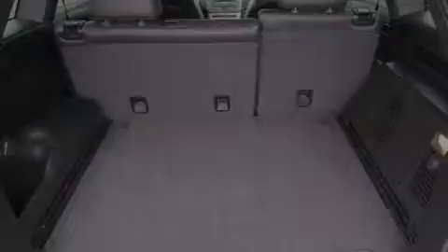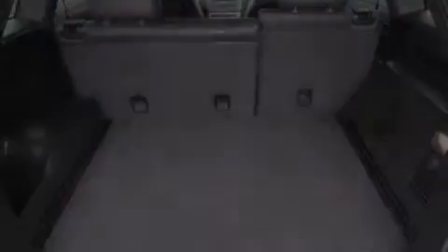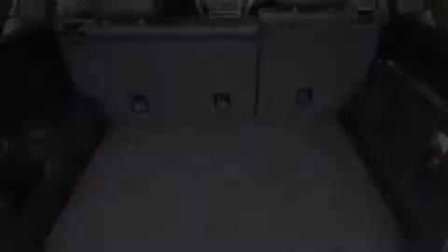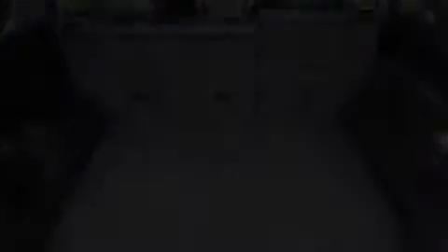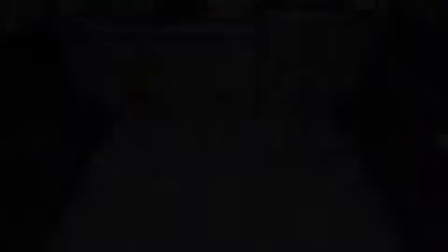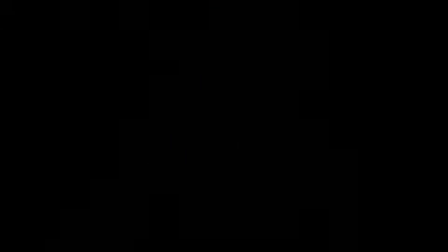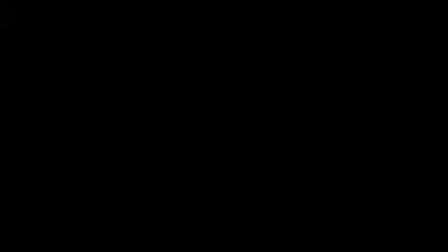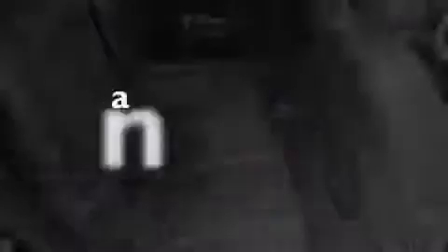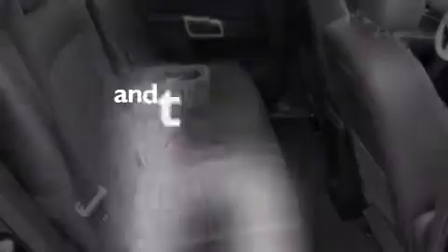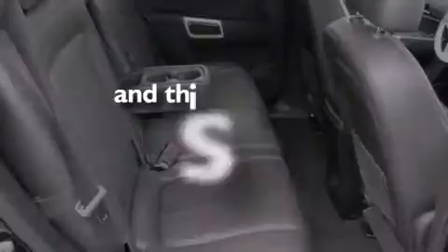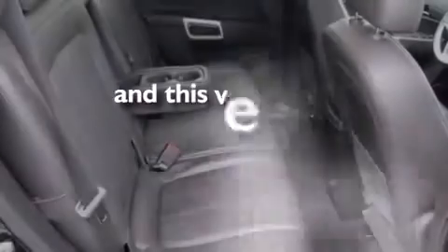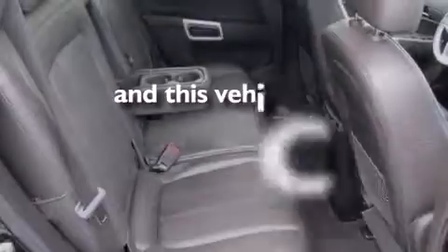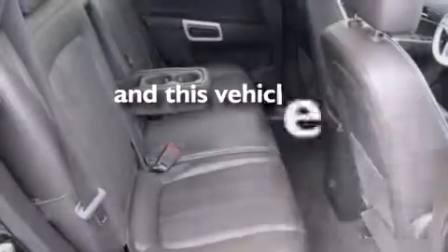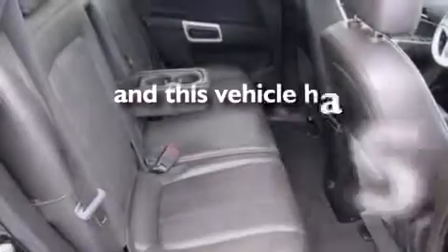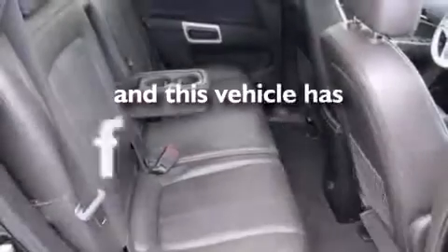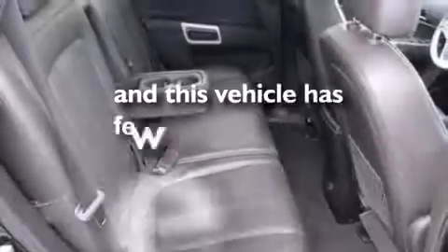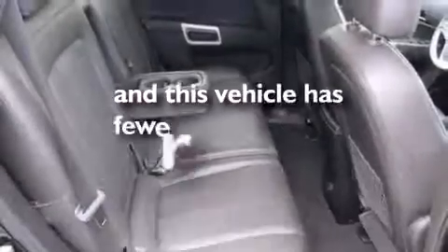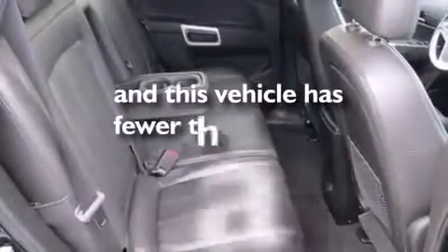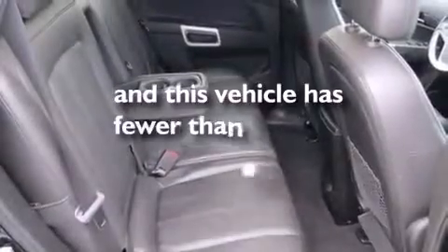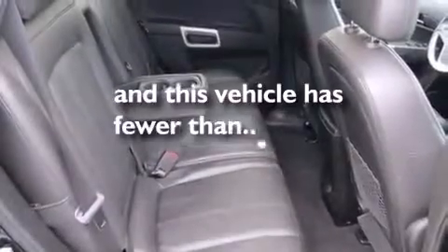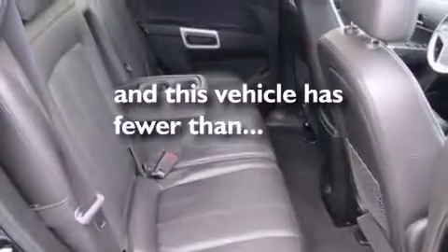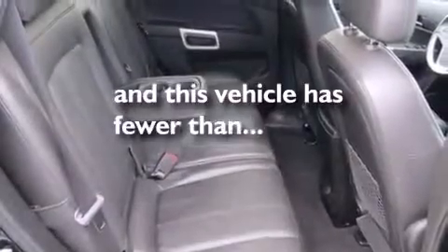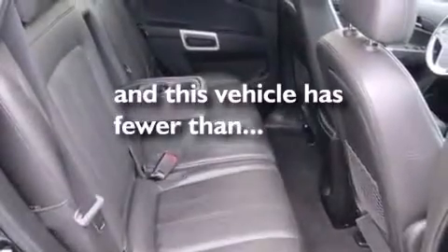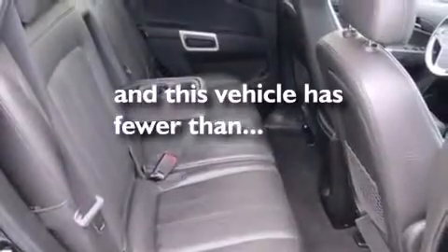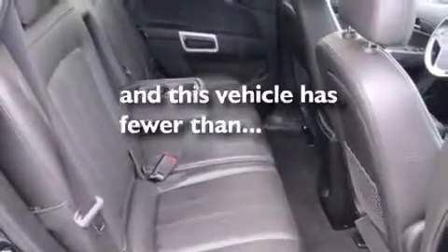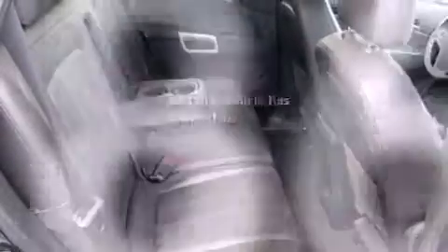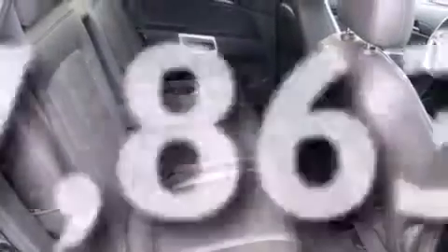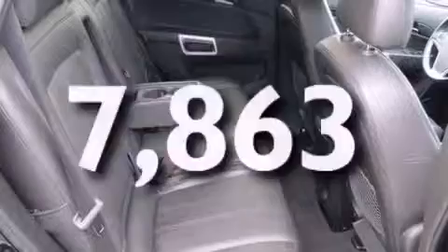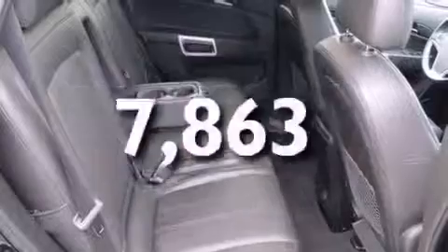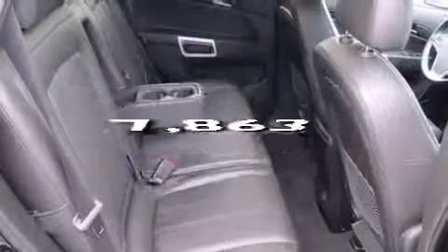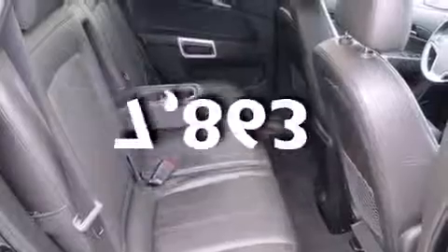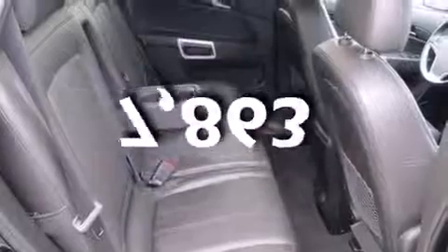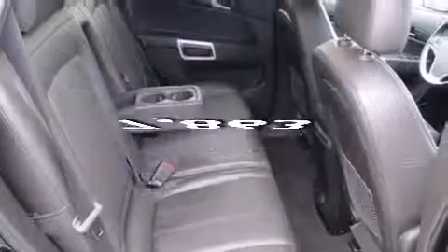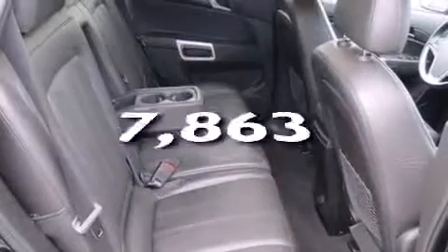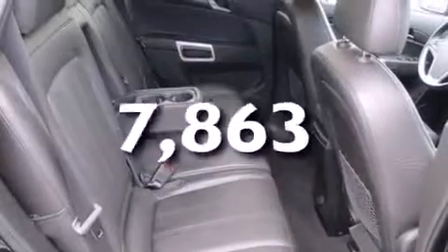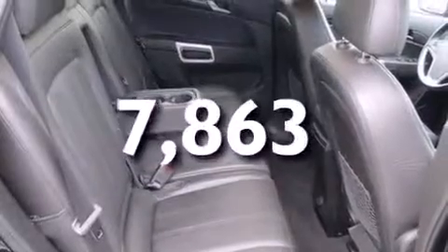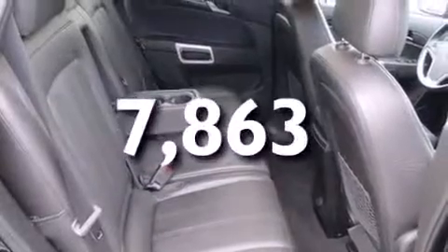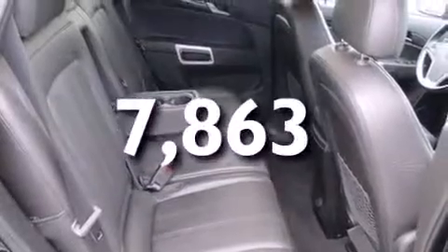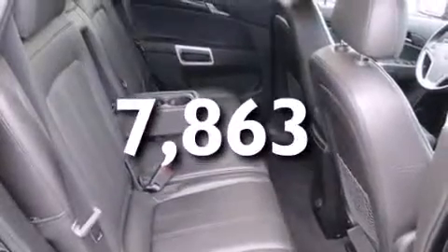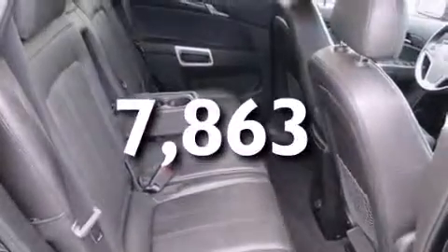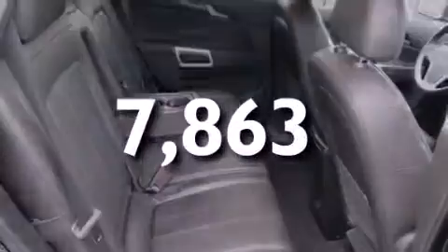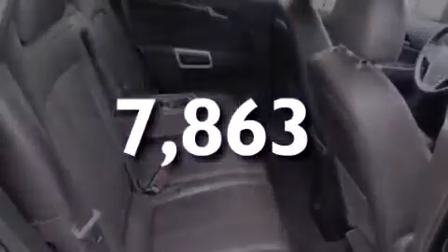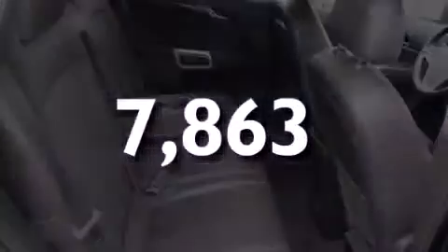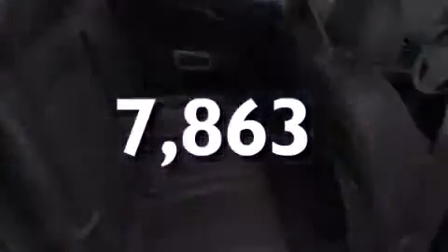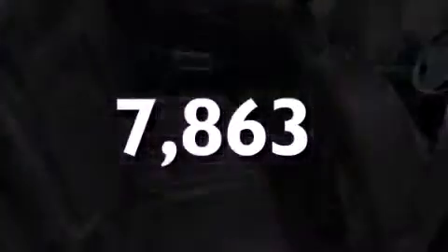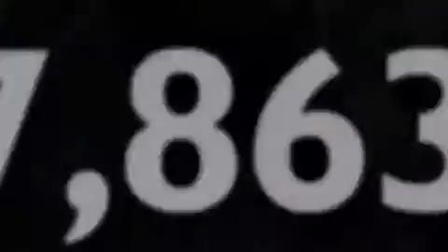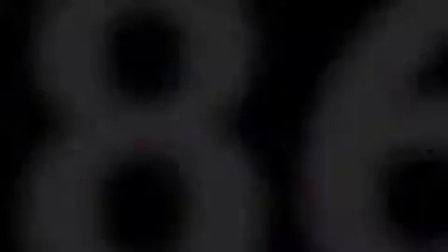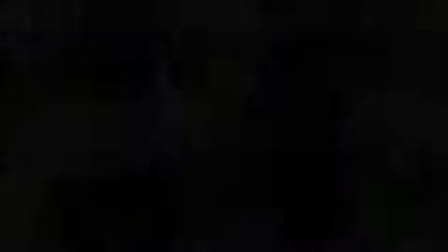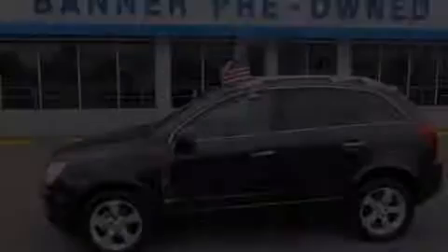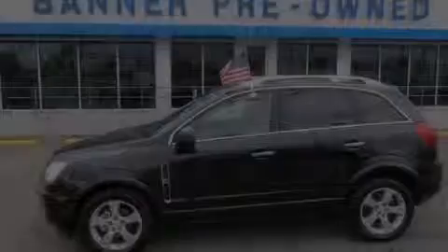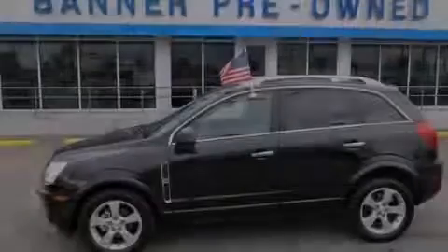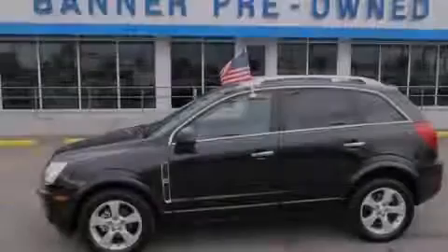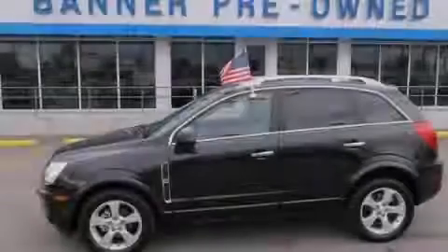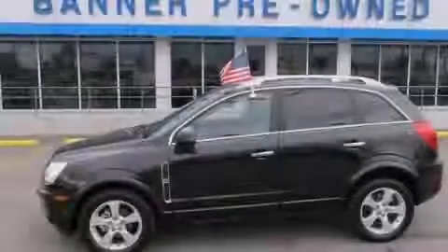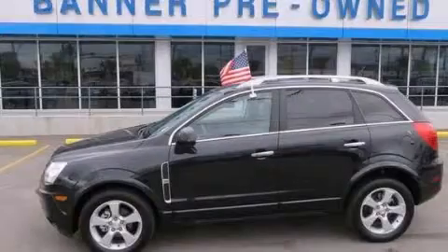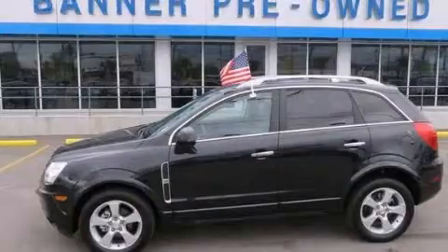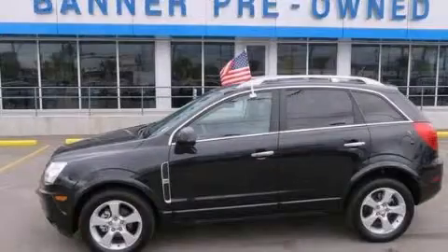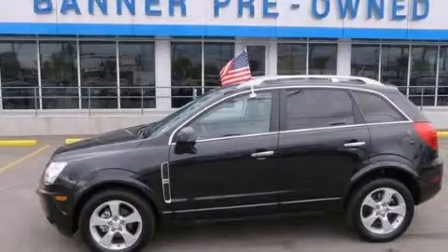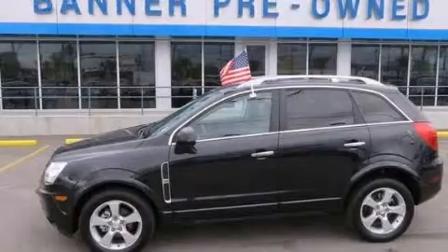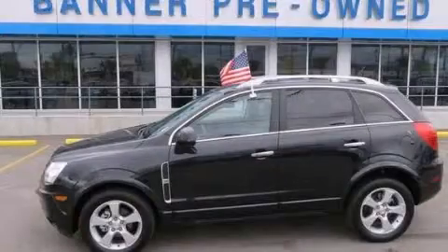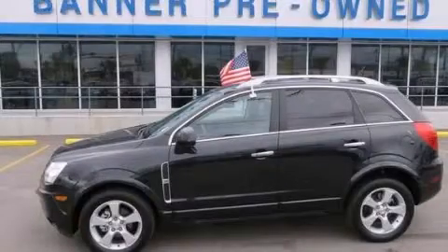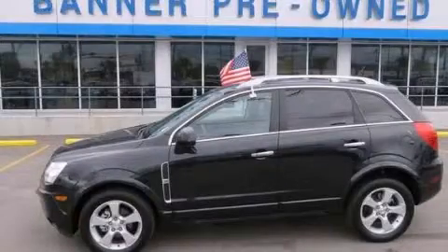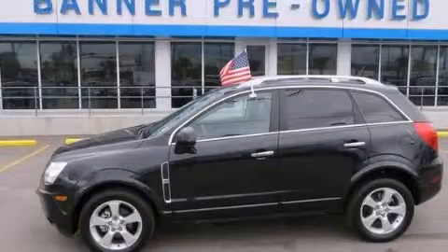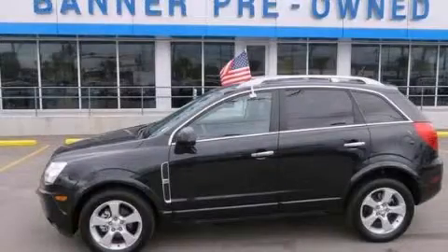This vehicle has fewer than 8,000 miles on the odometer. We invite you to contact us today to learn more about this vehicle.